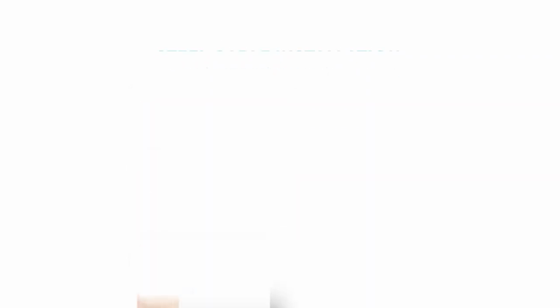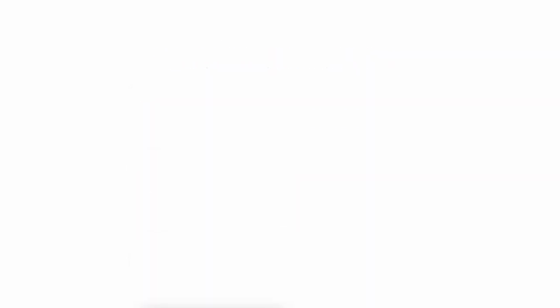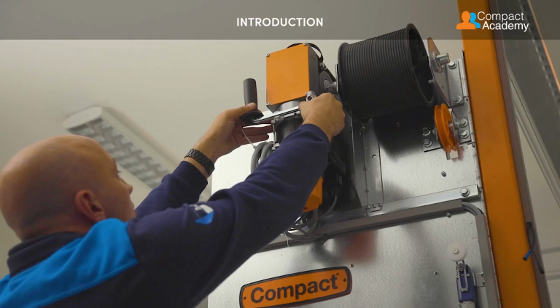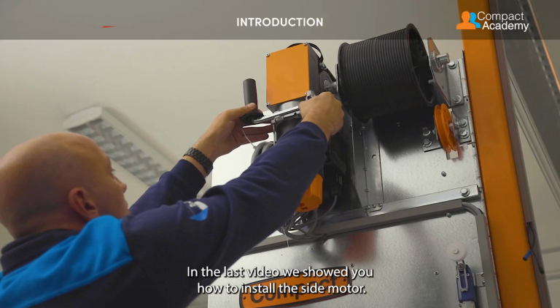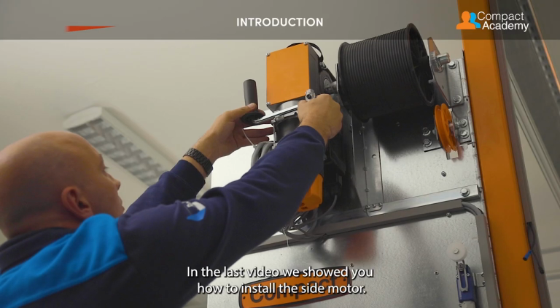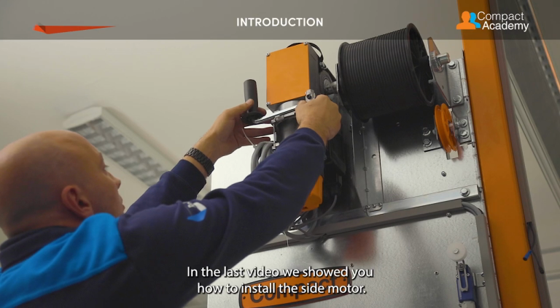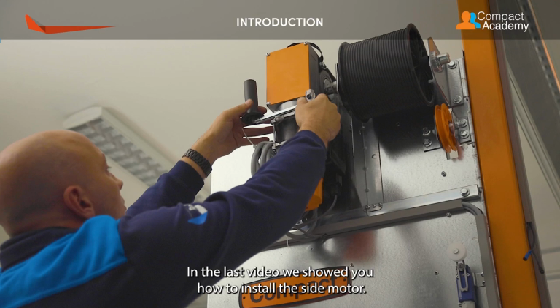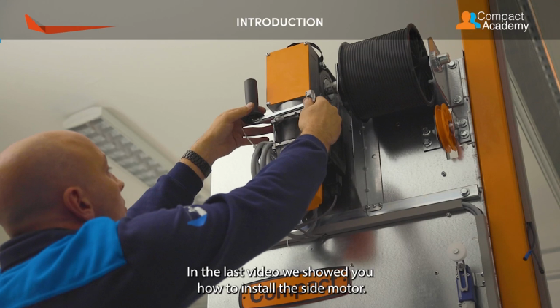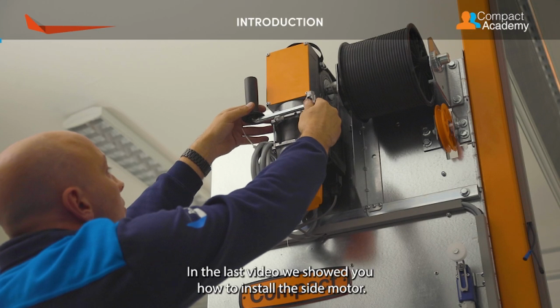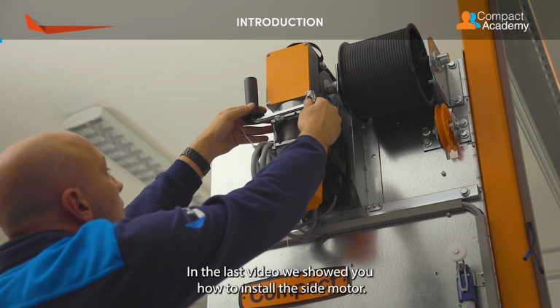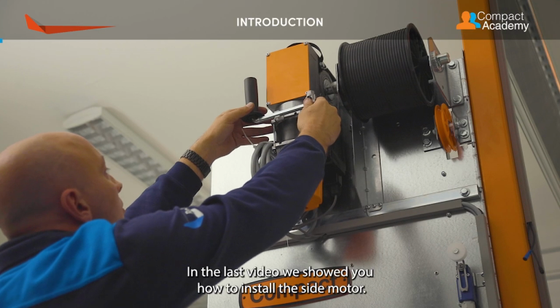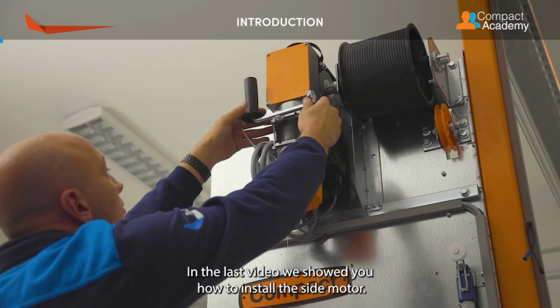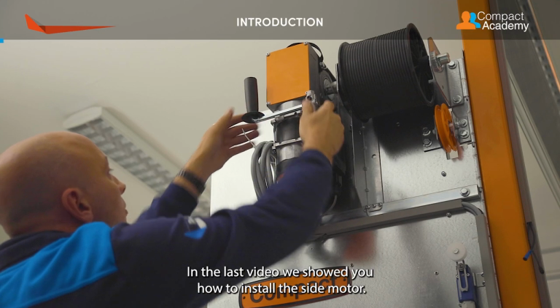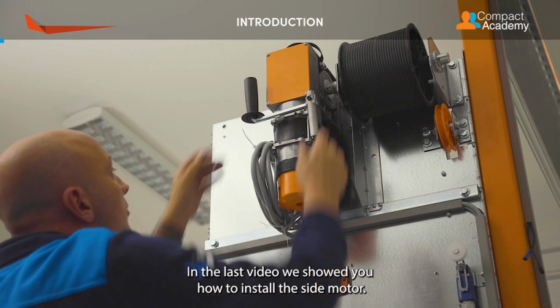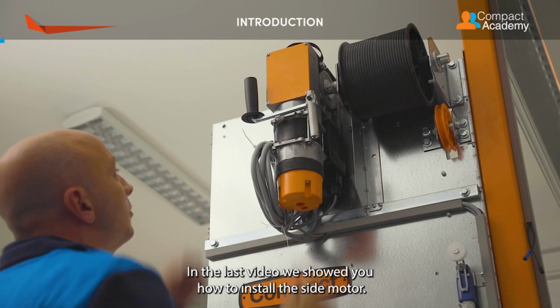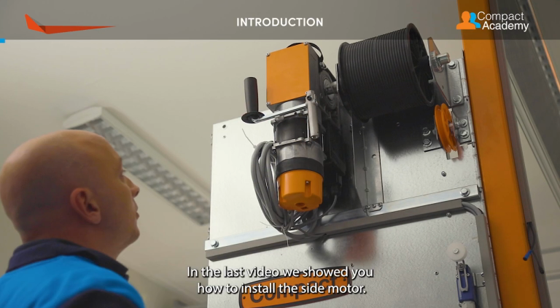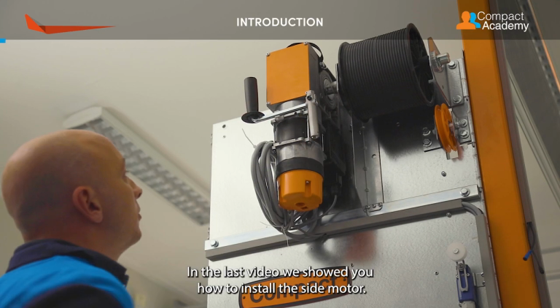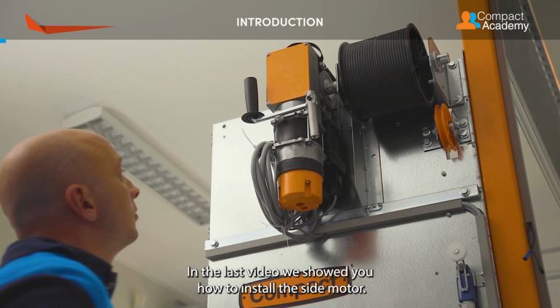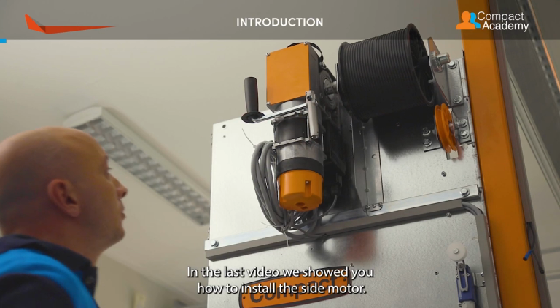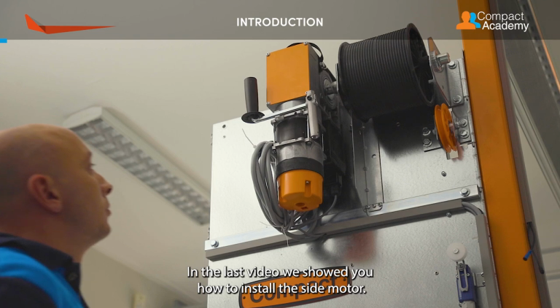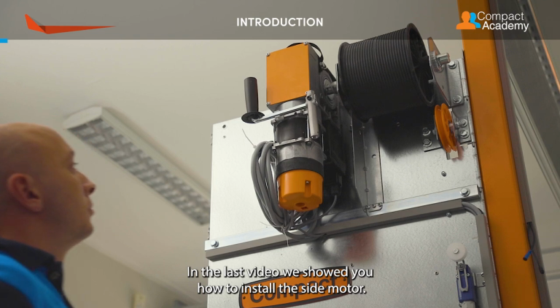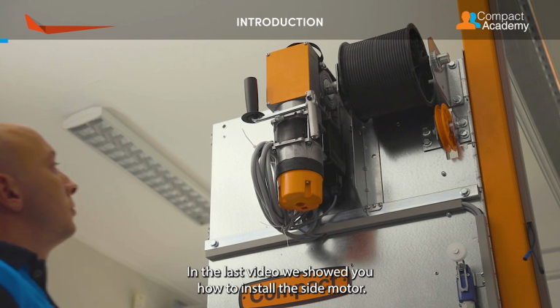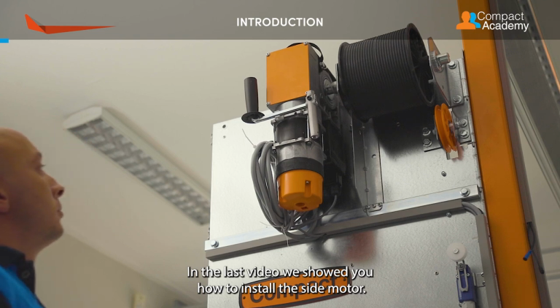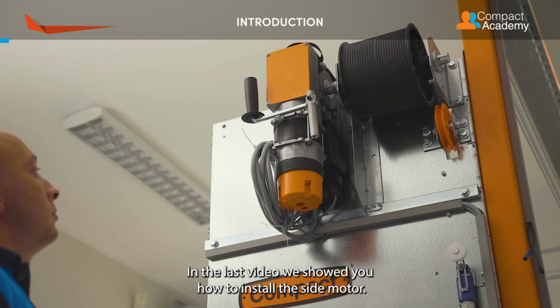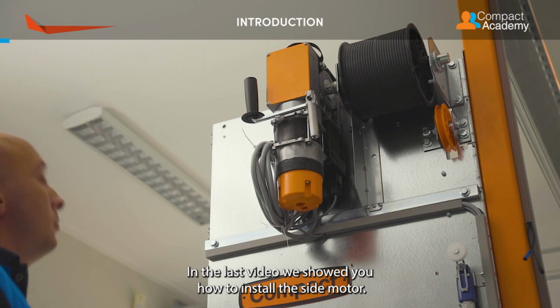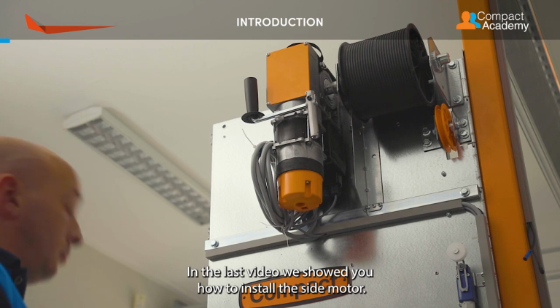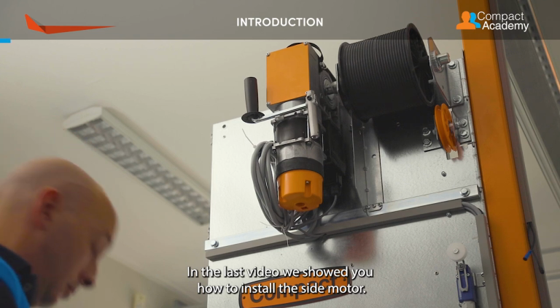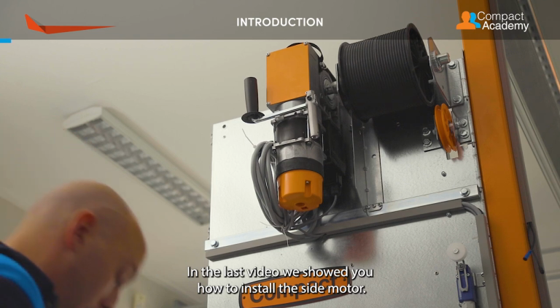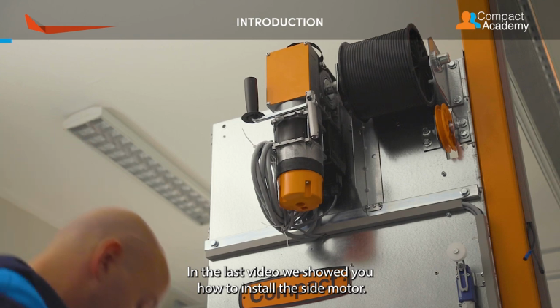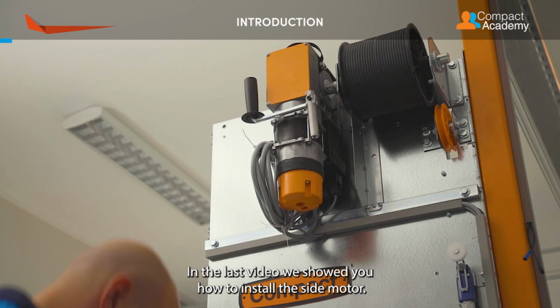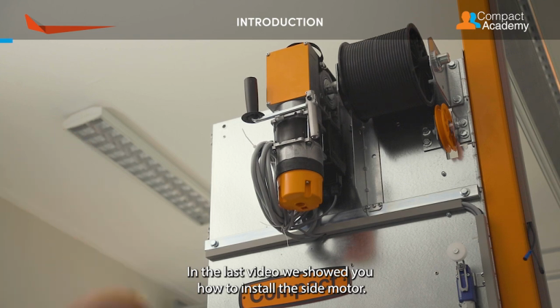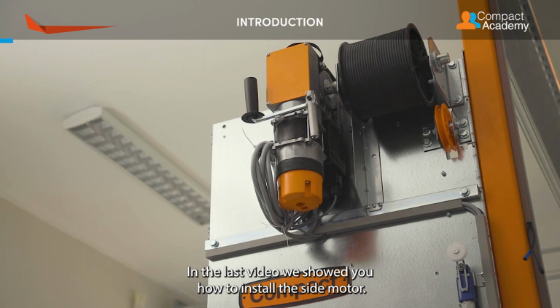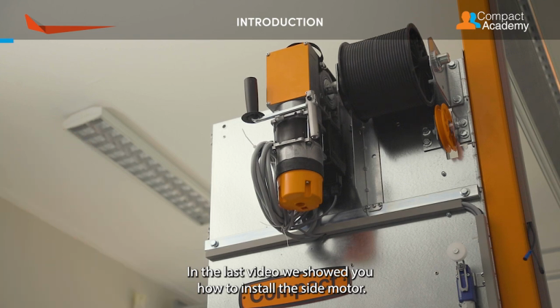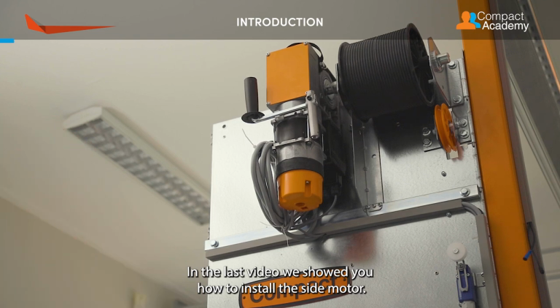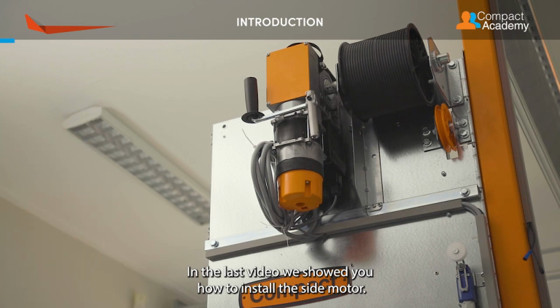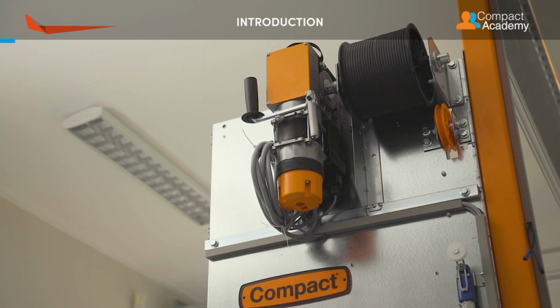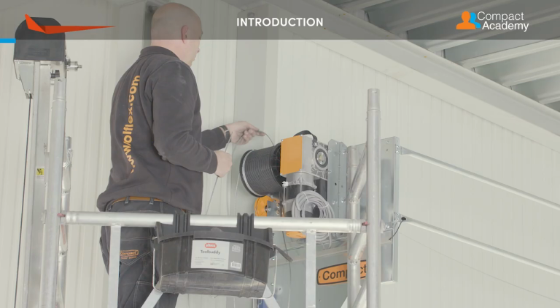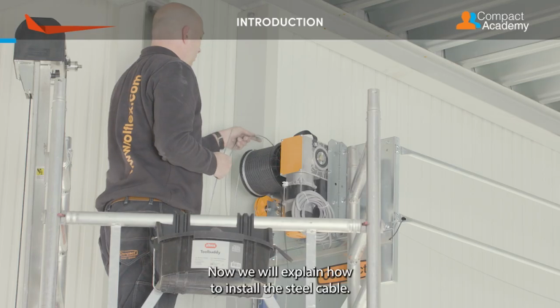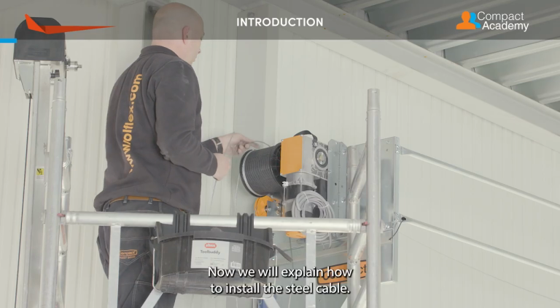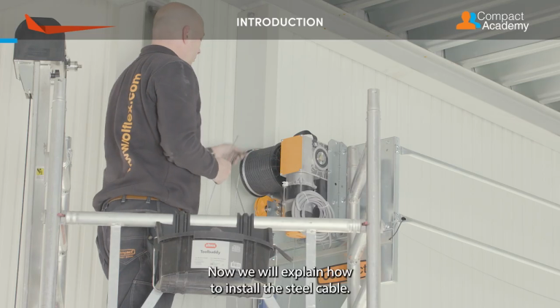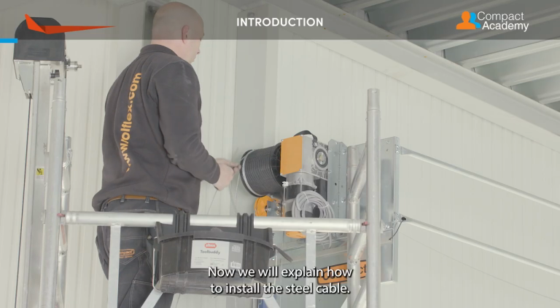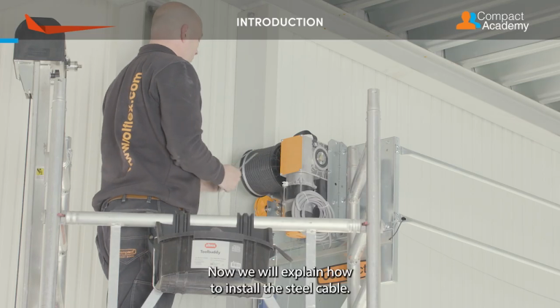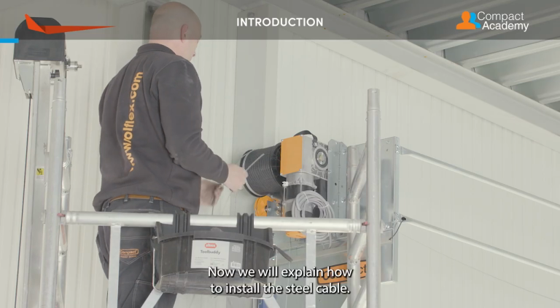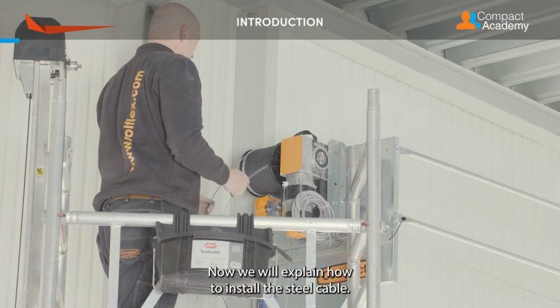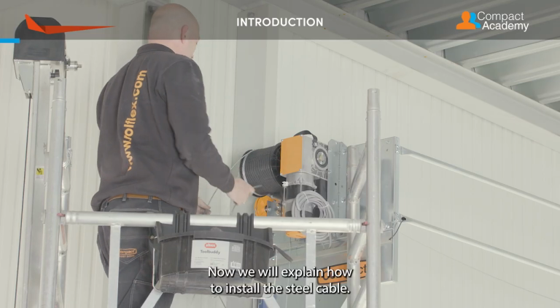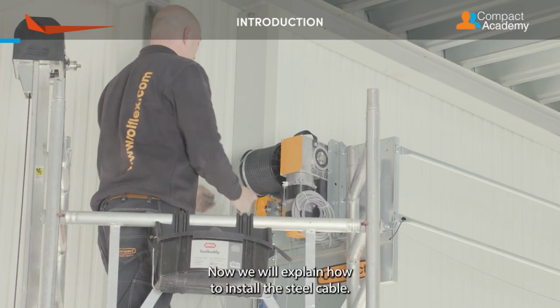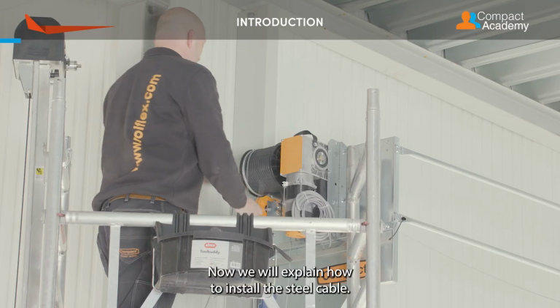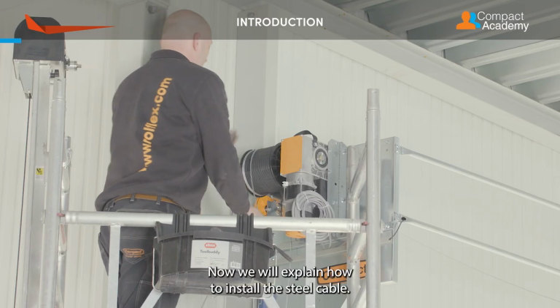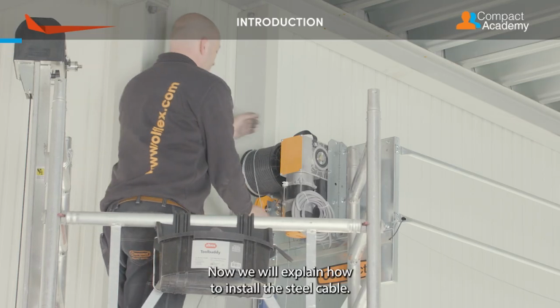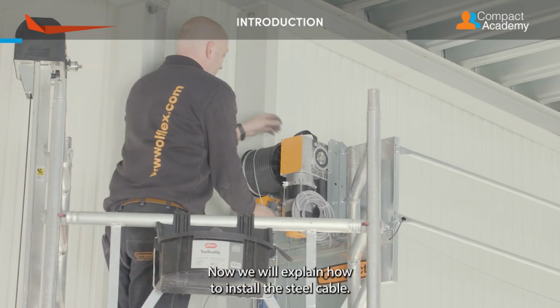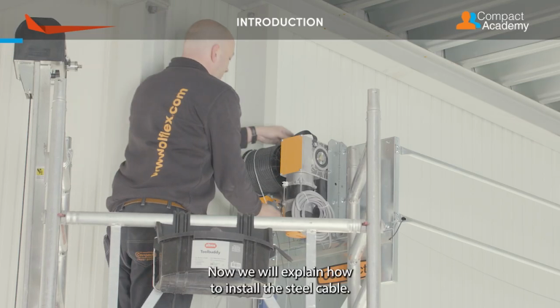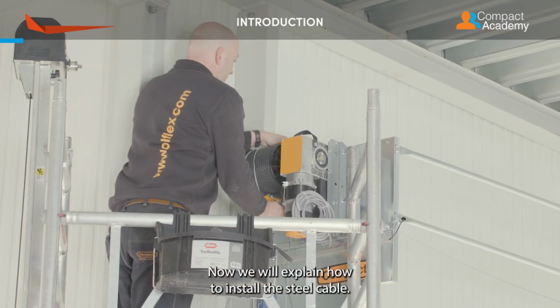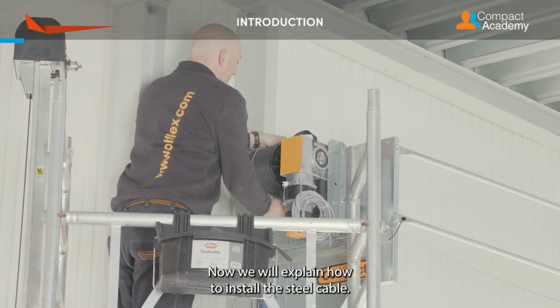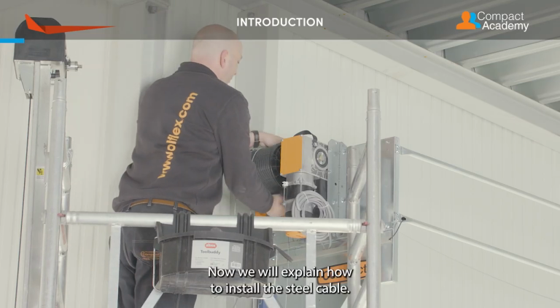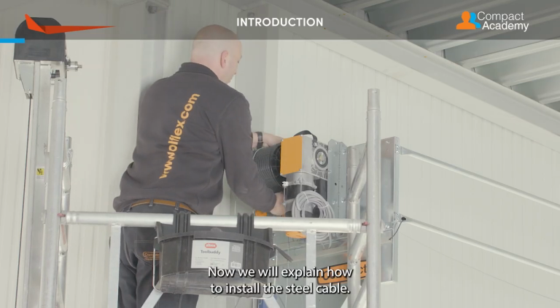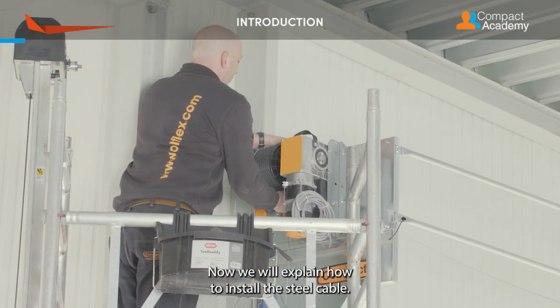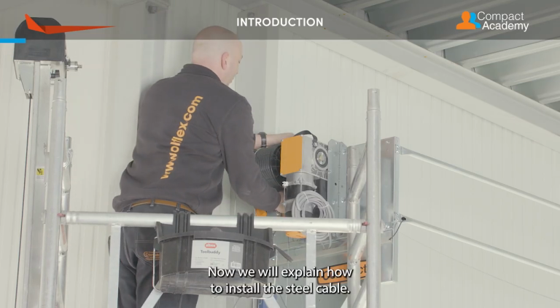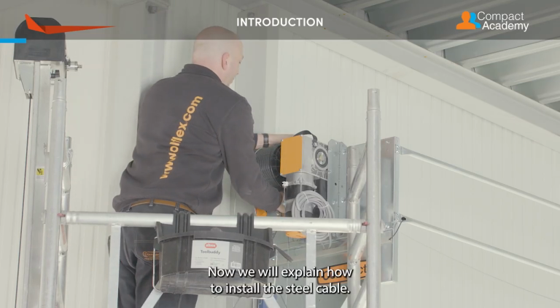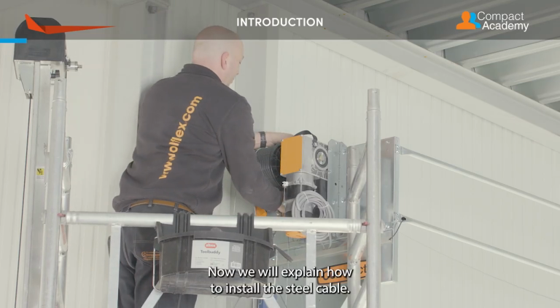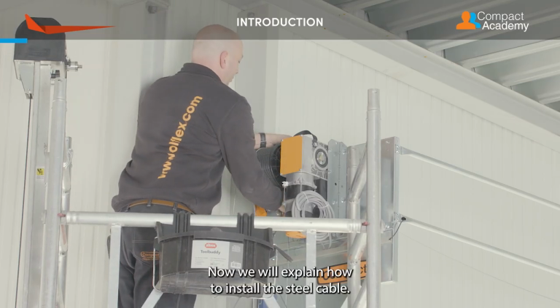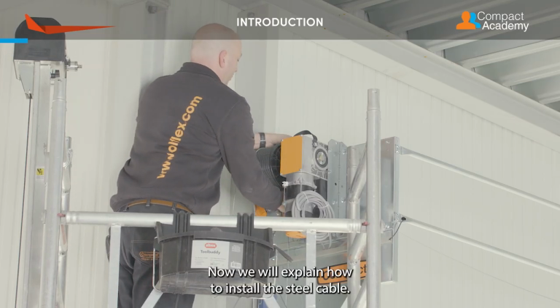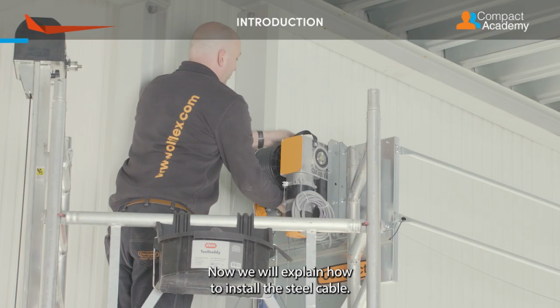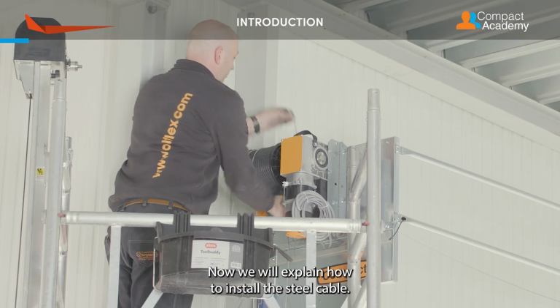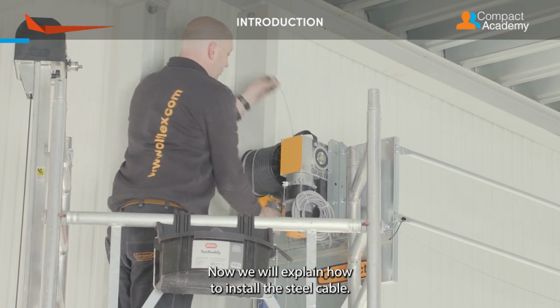In the last video, we showed you how to install the side motor. Now we will explain how to install the steel cable.